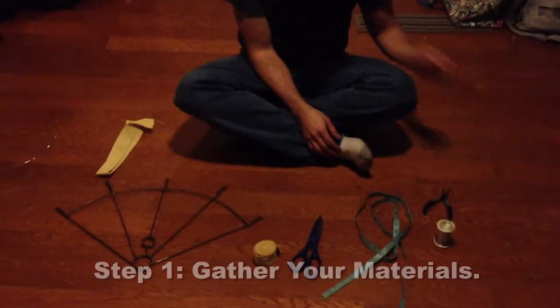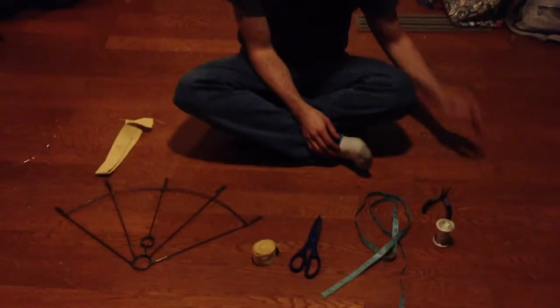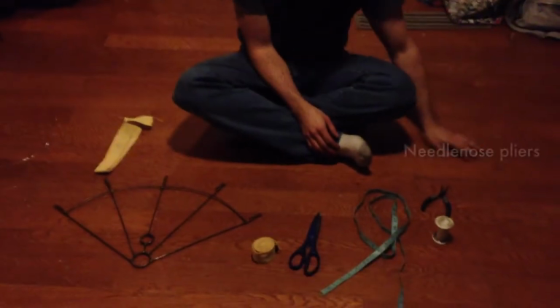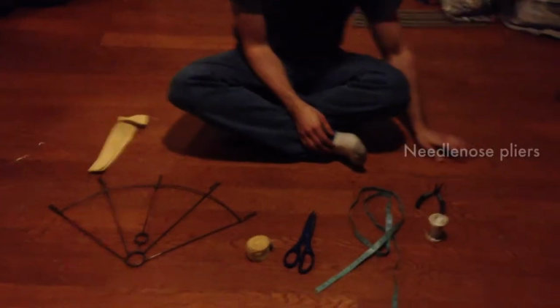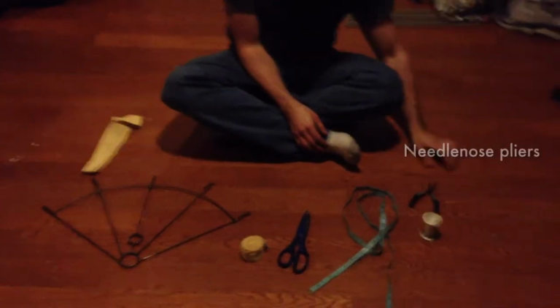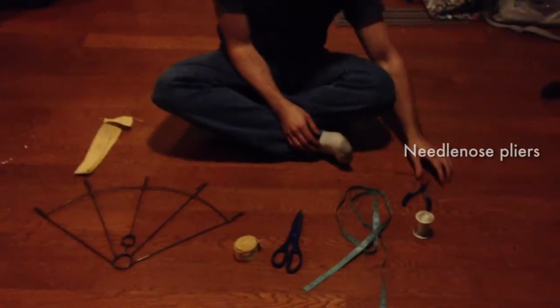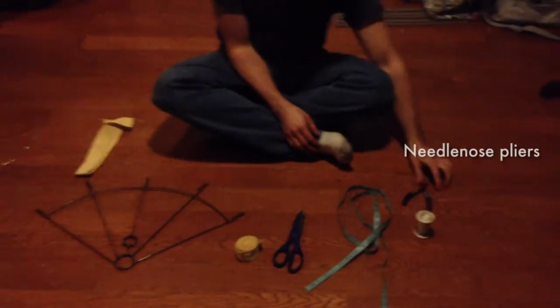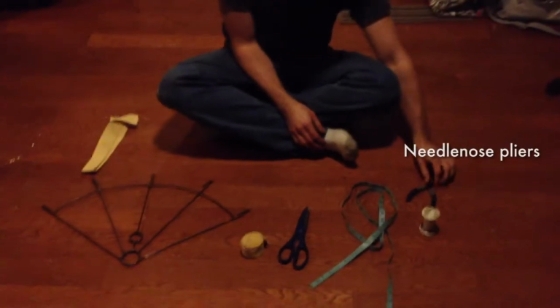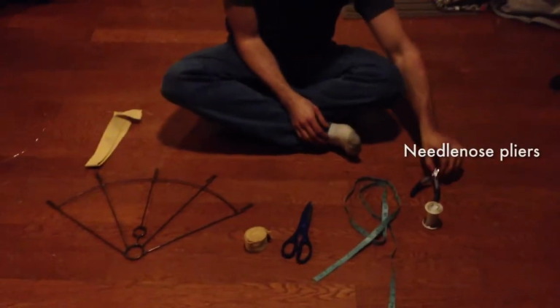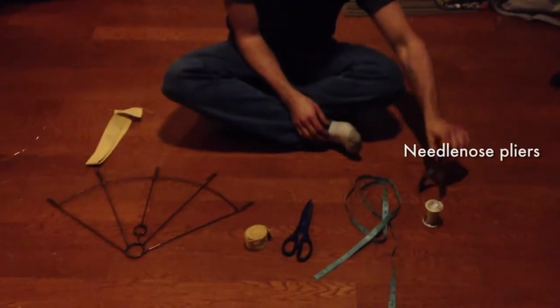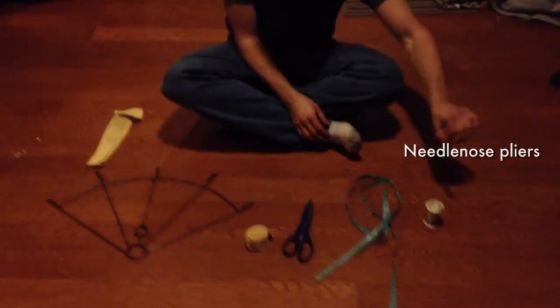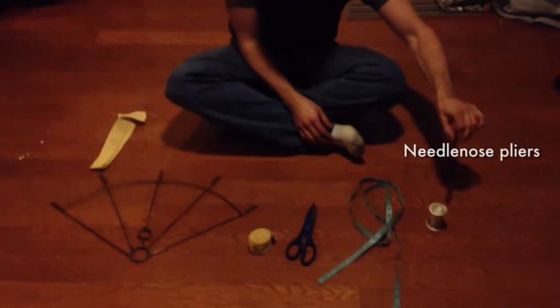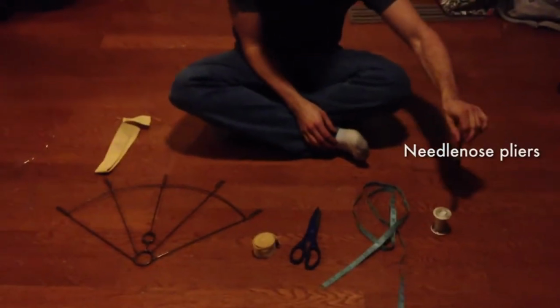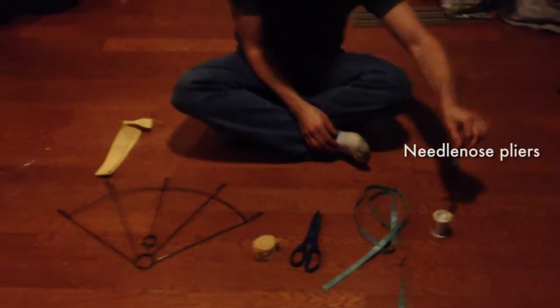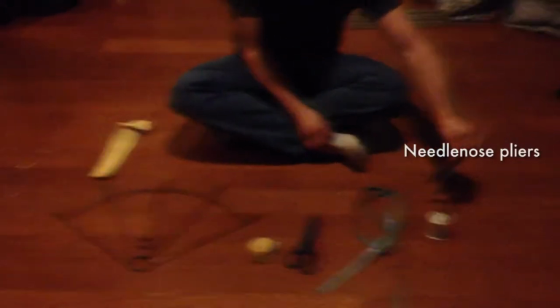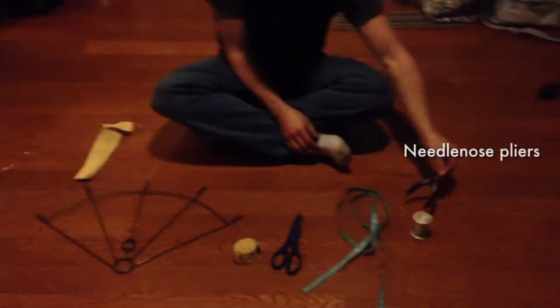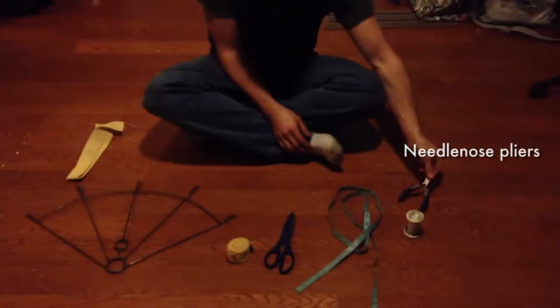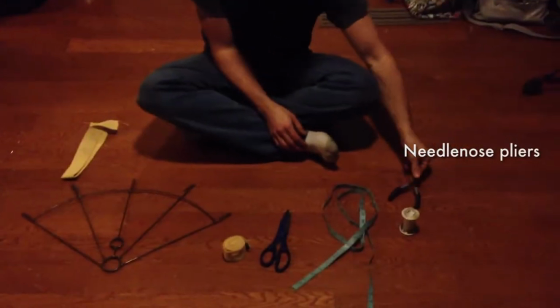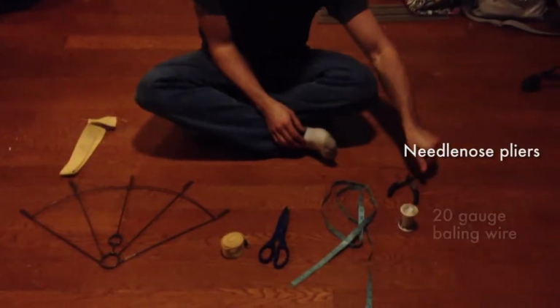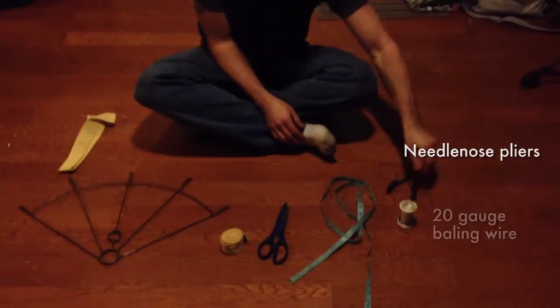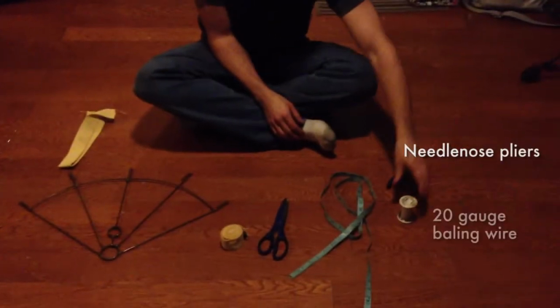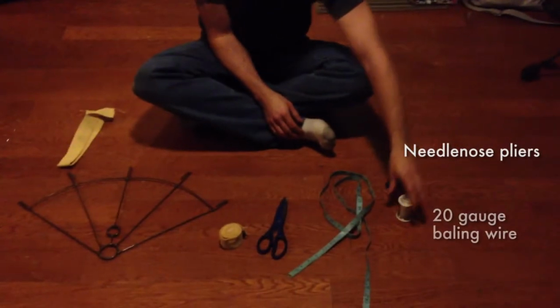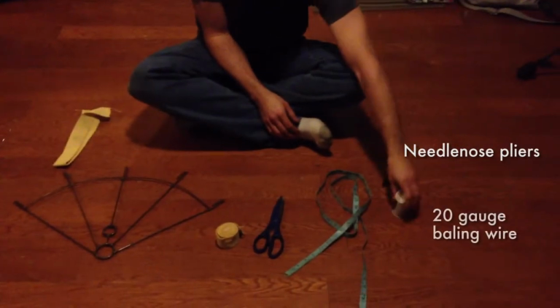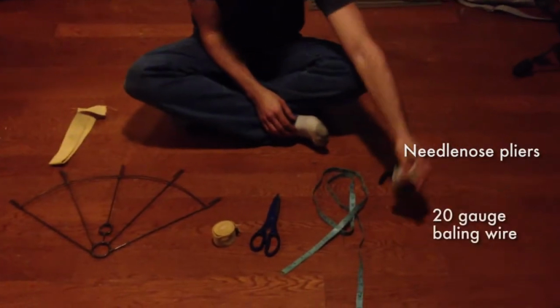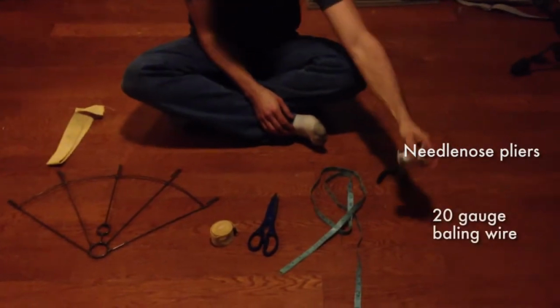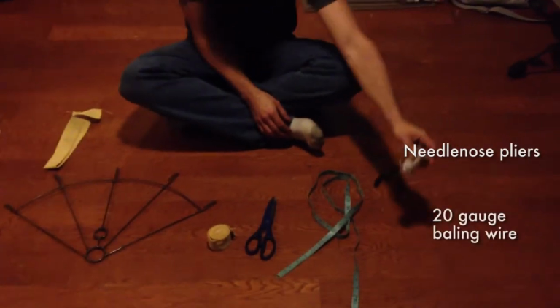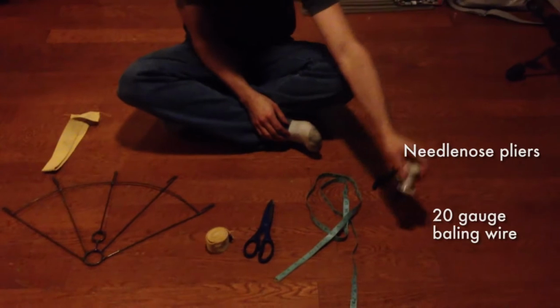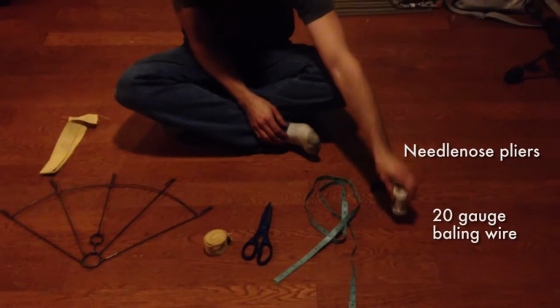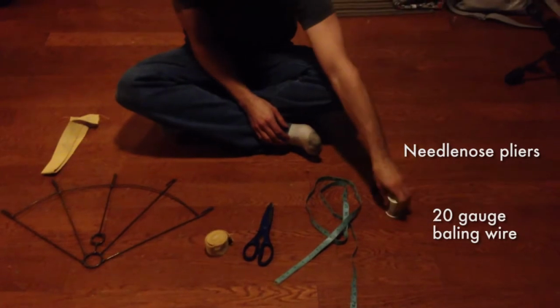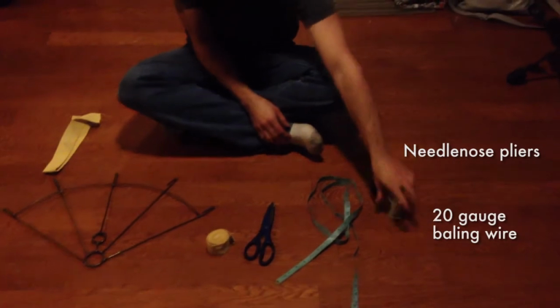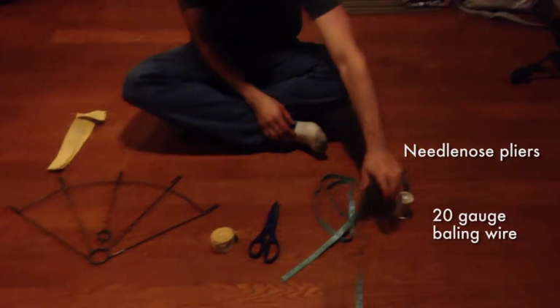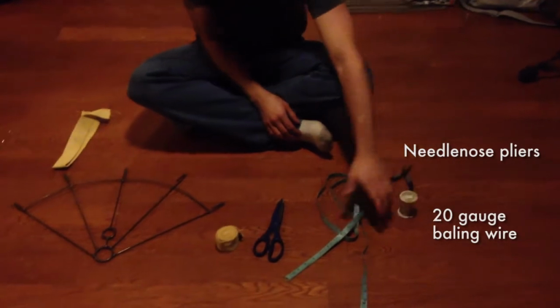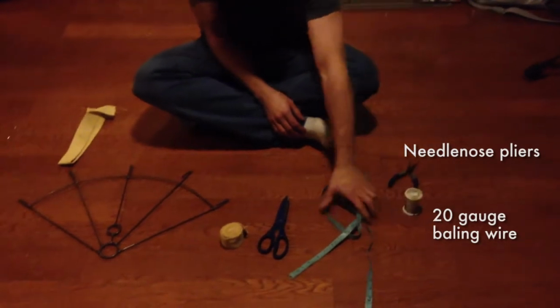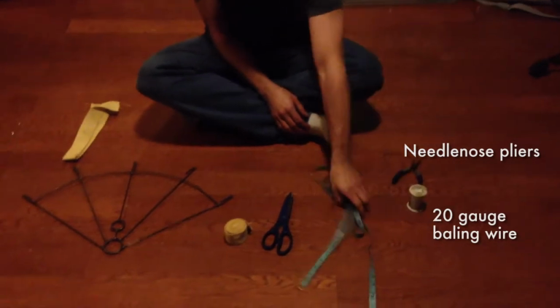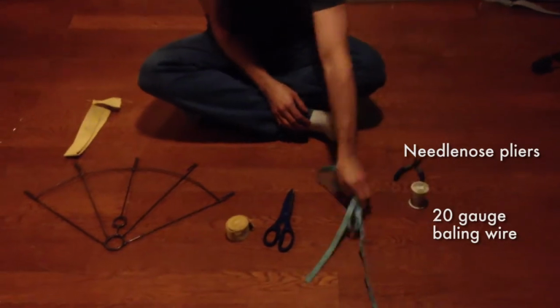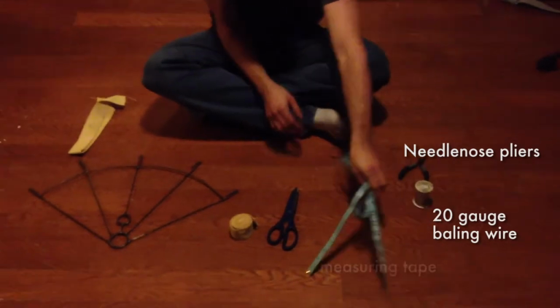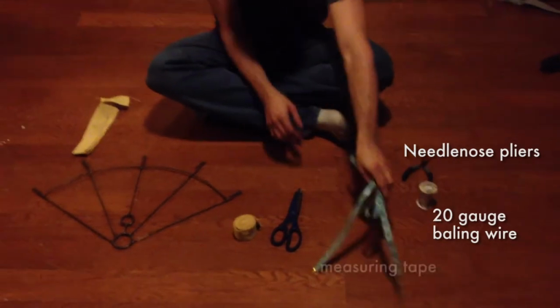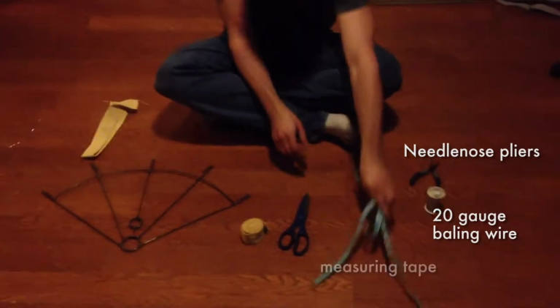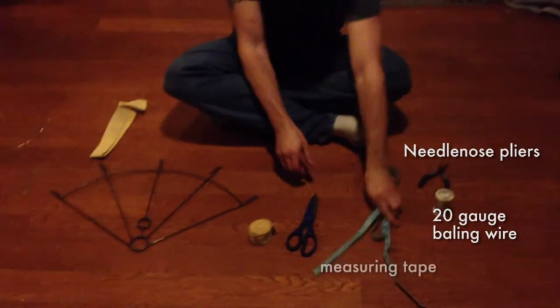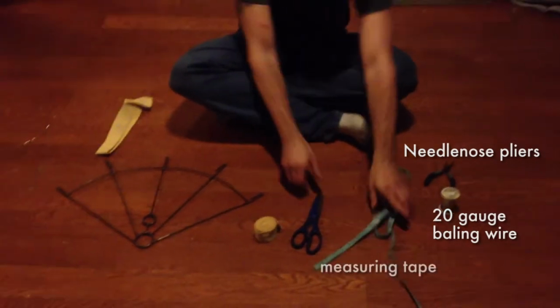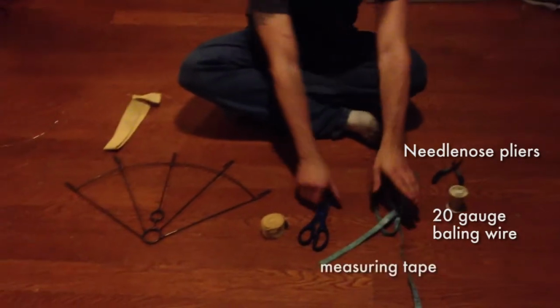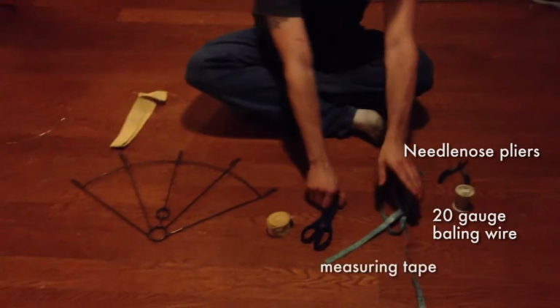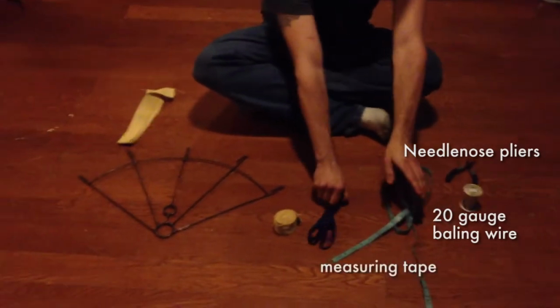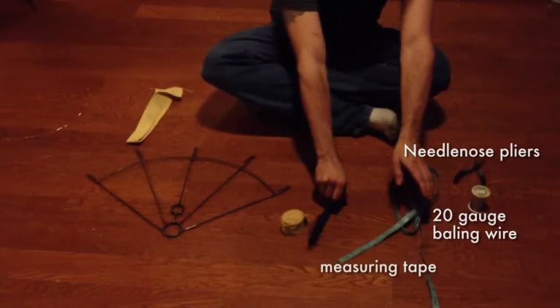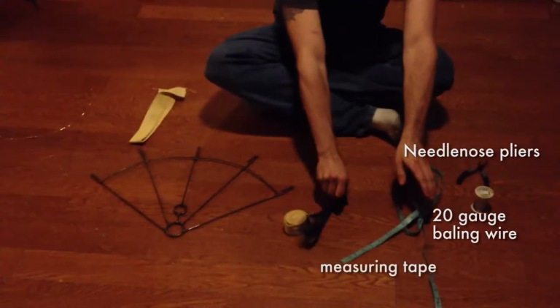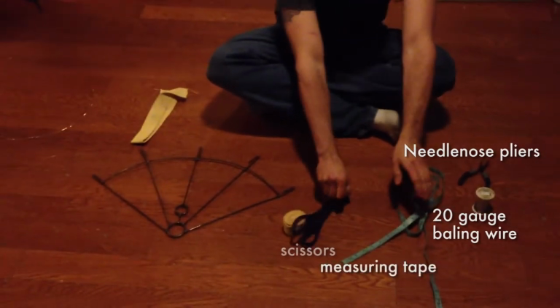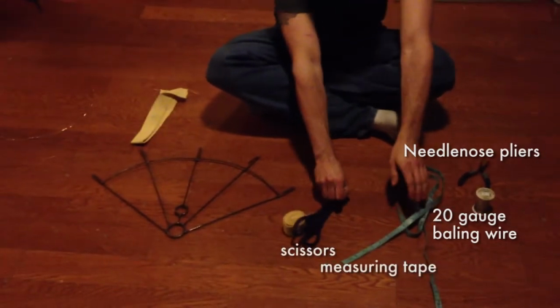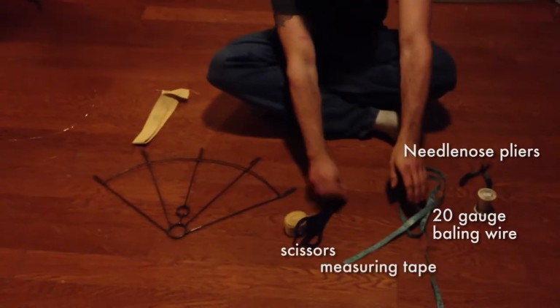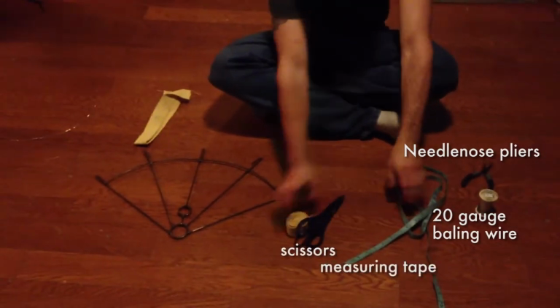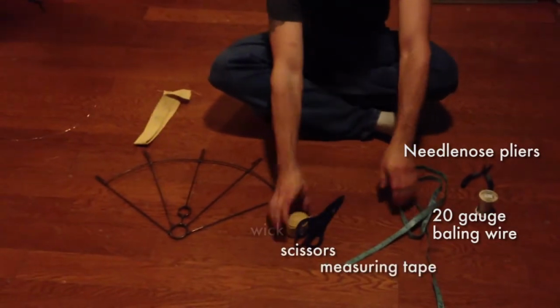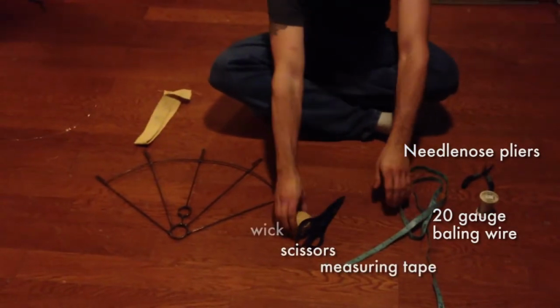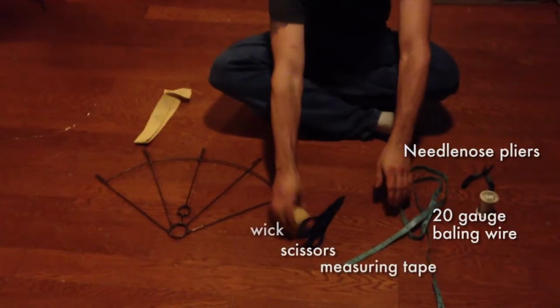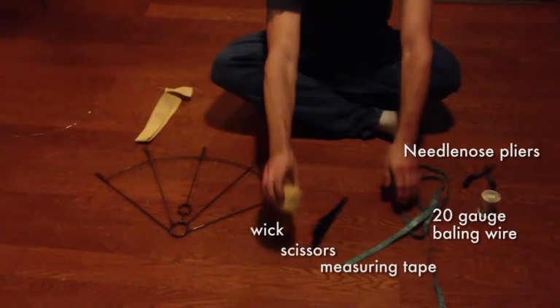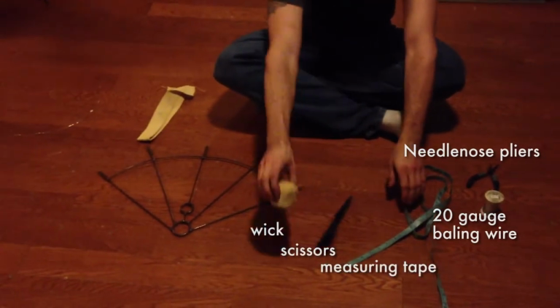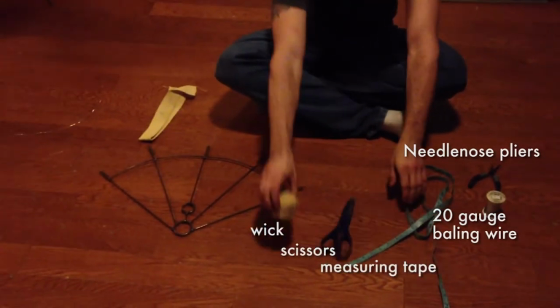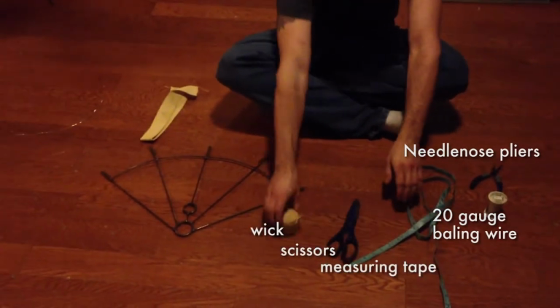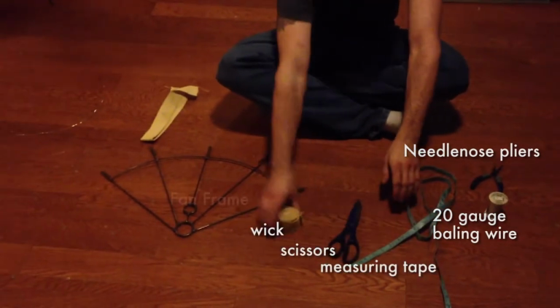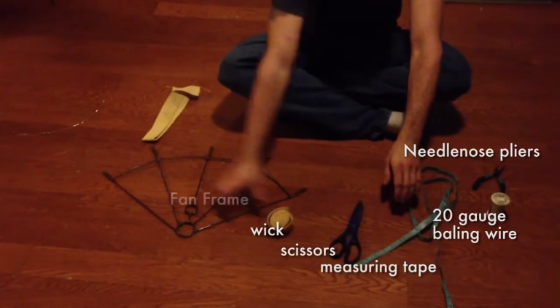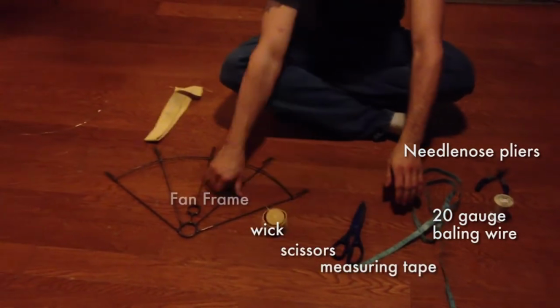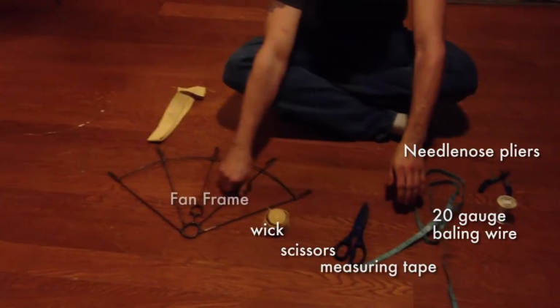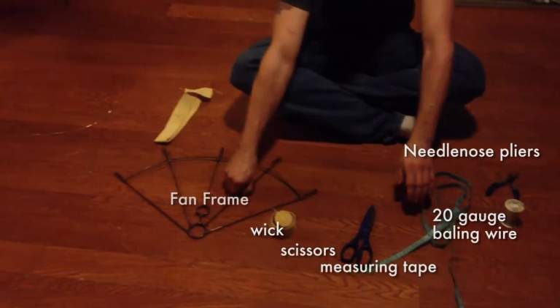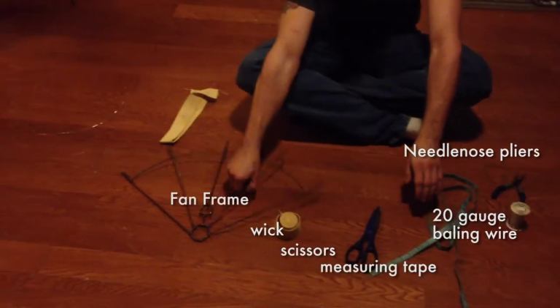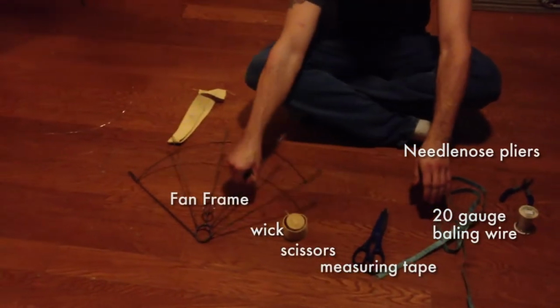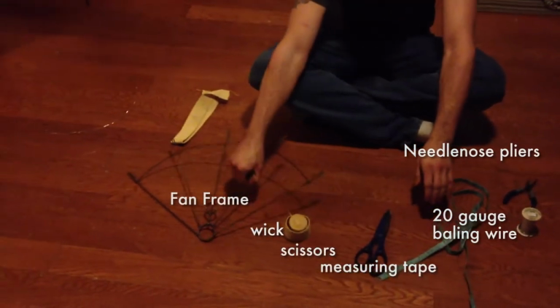Things you need: You can use pliers, bailing wire, tape measure, scissors, wick, and a fan.